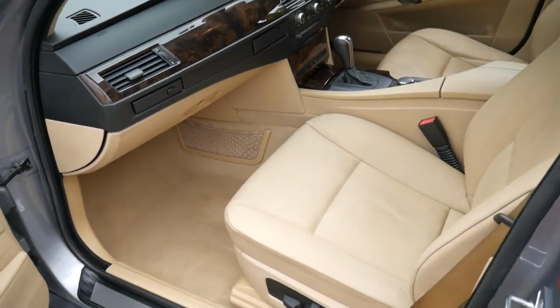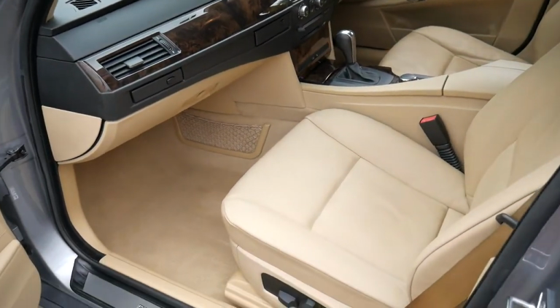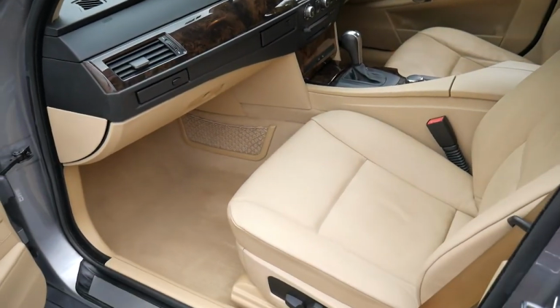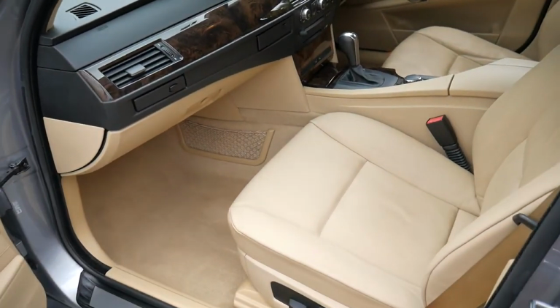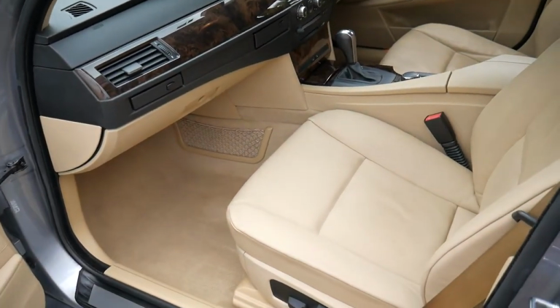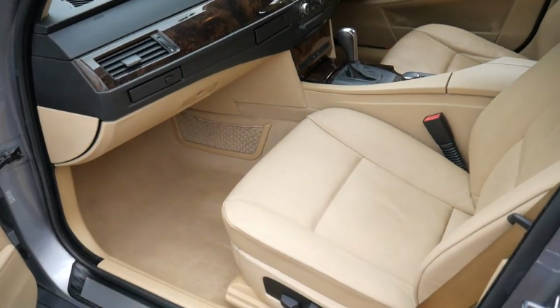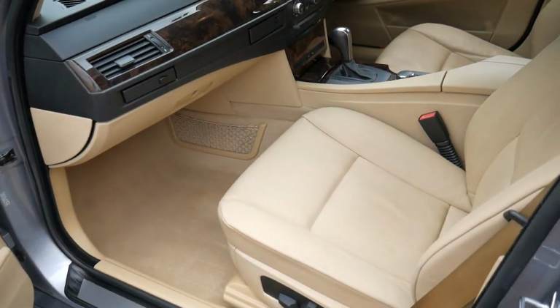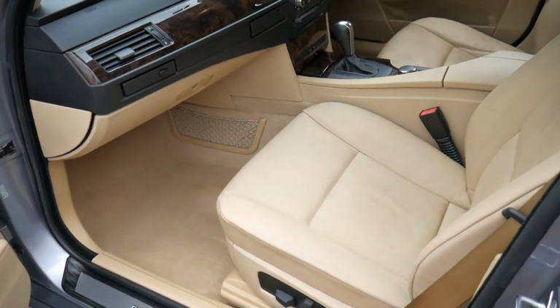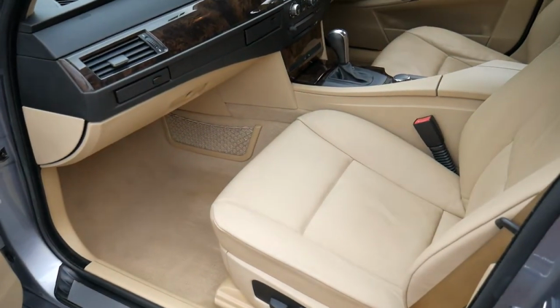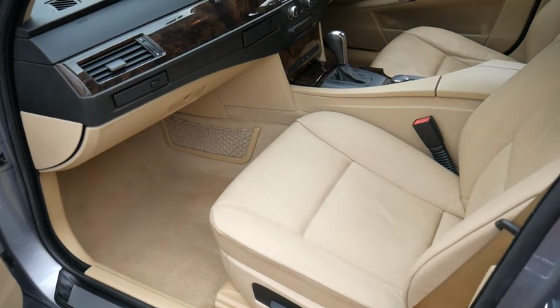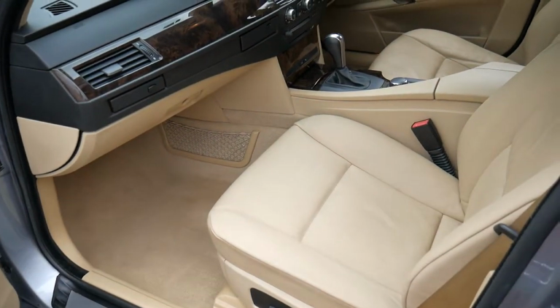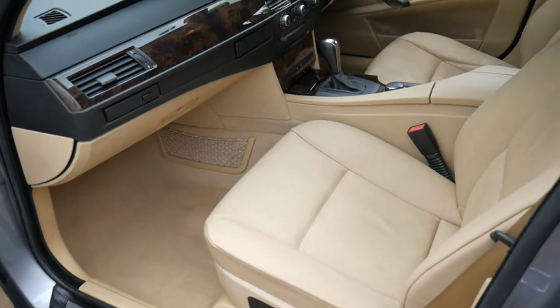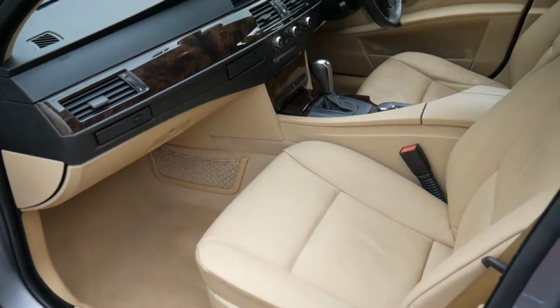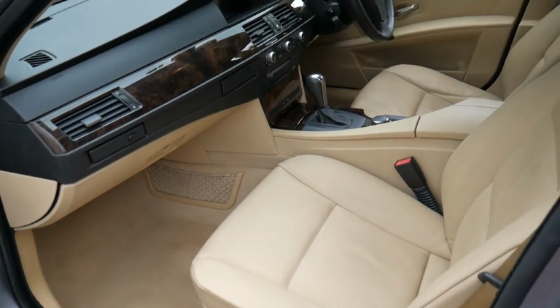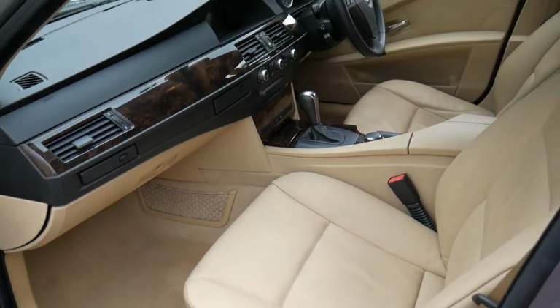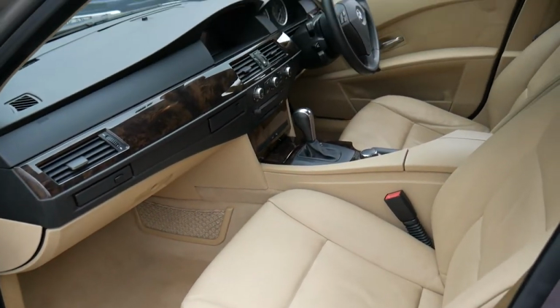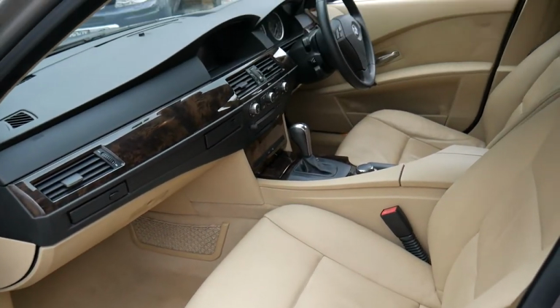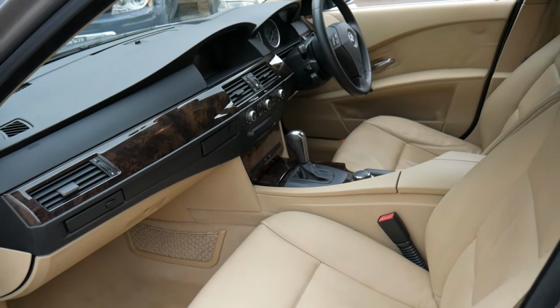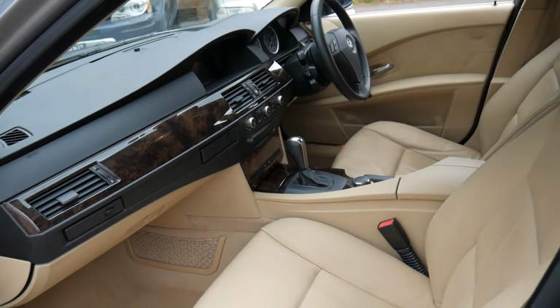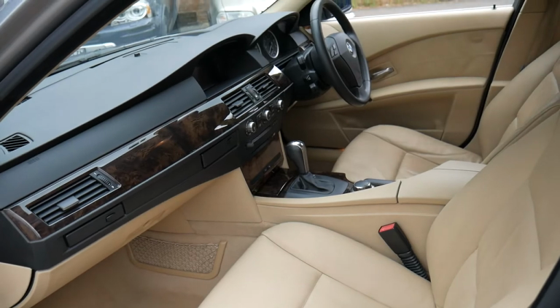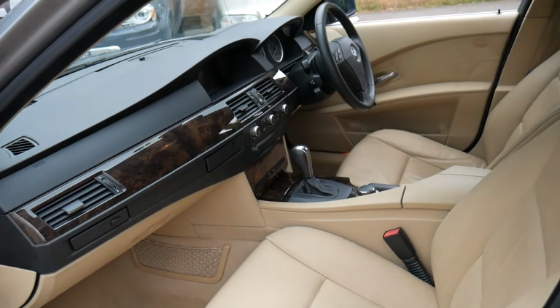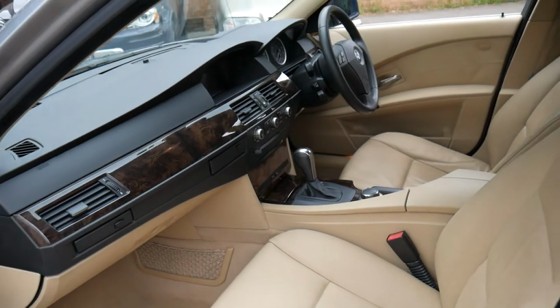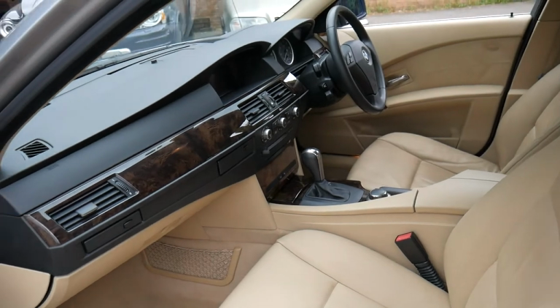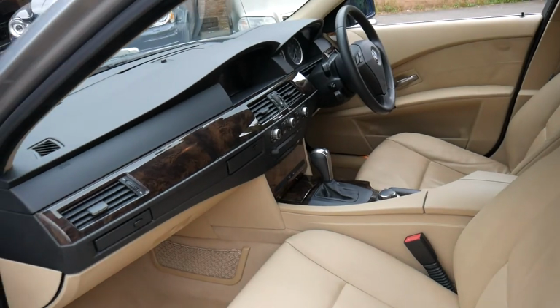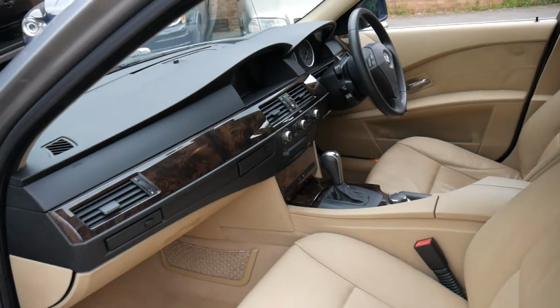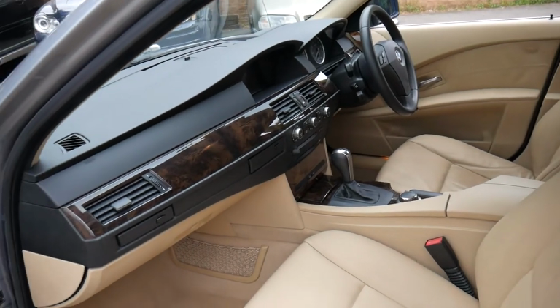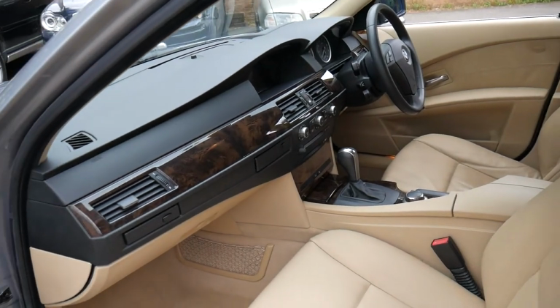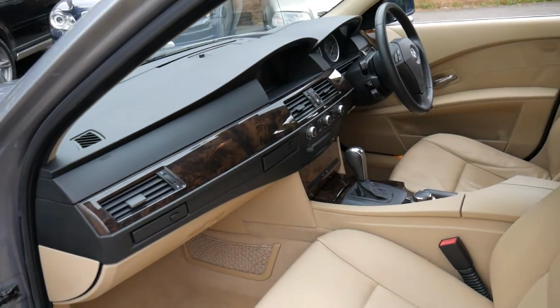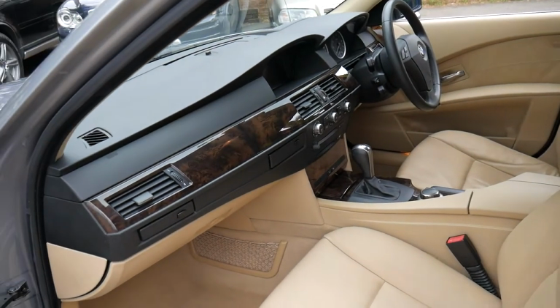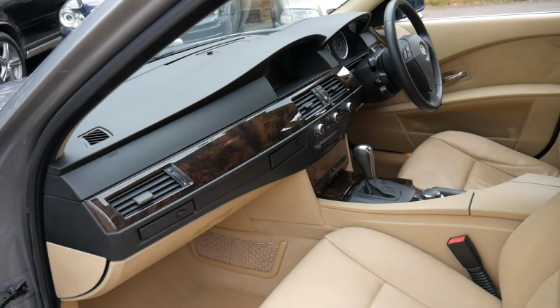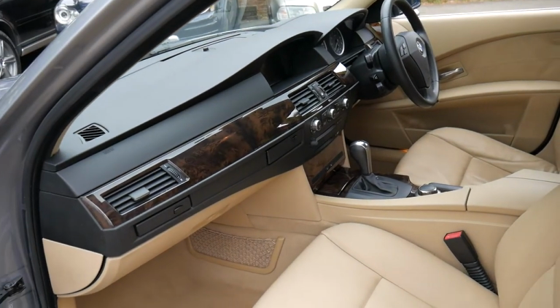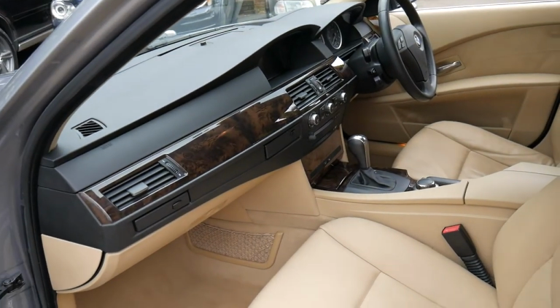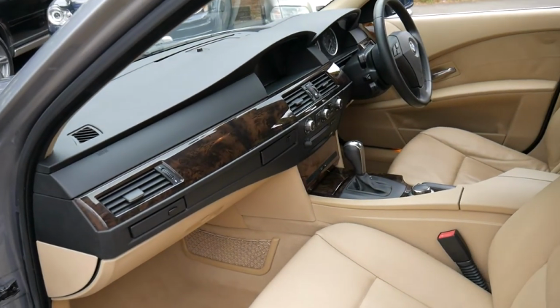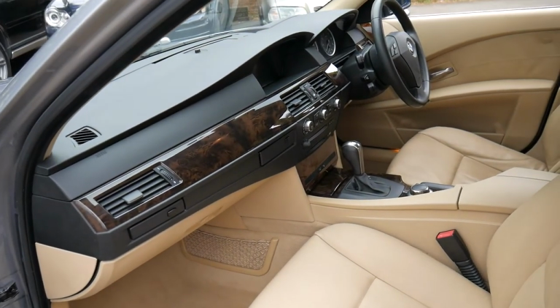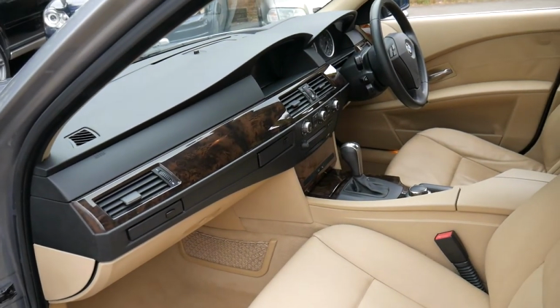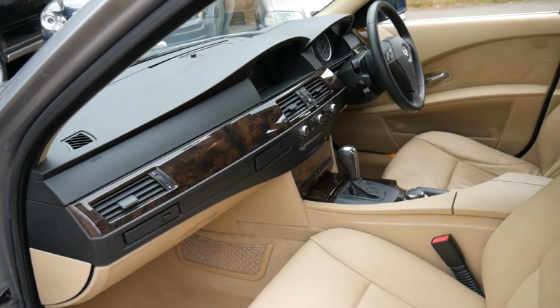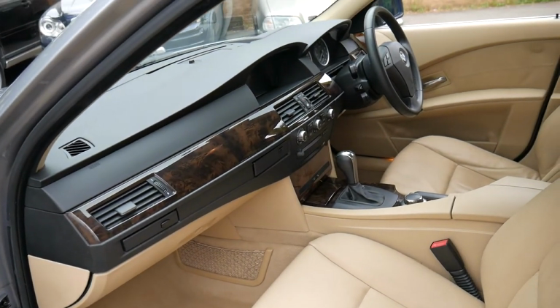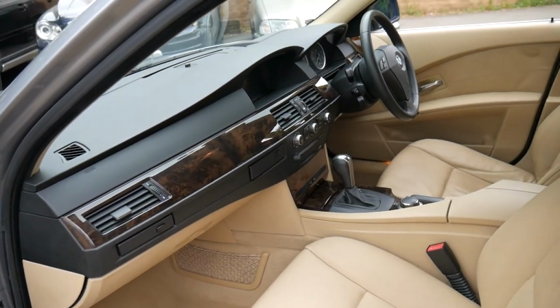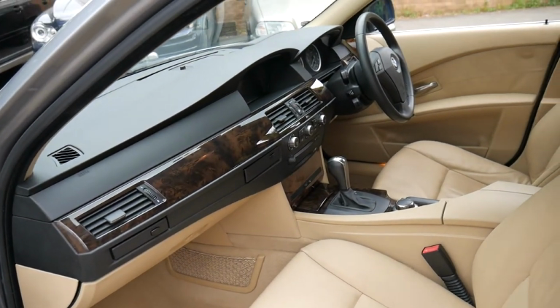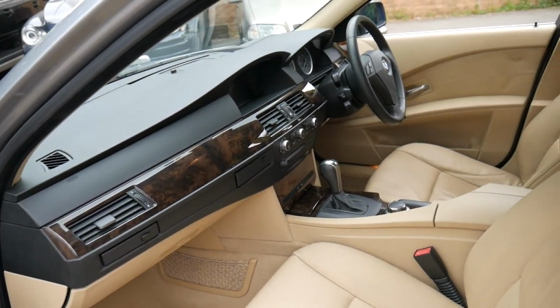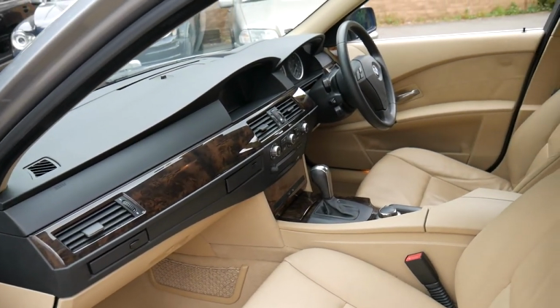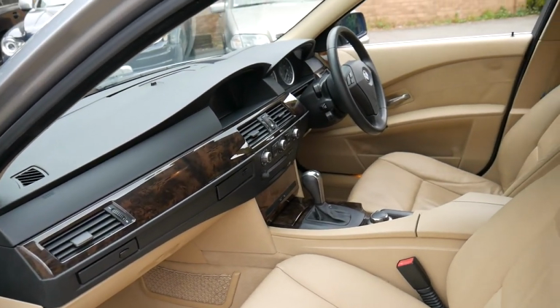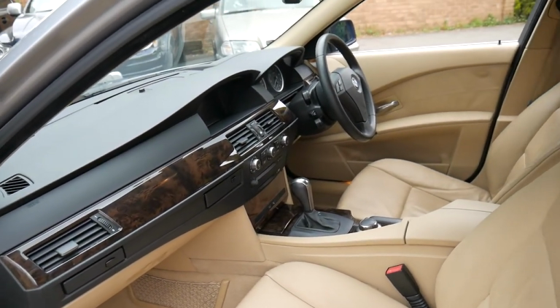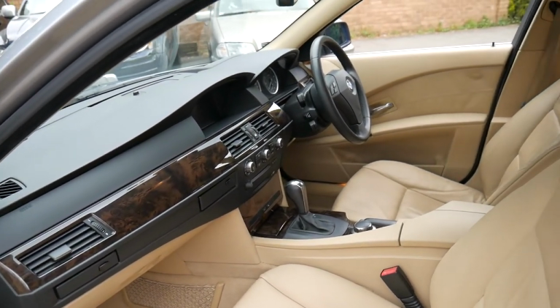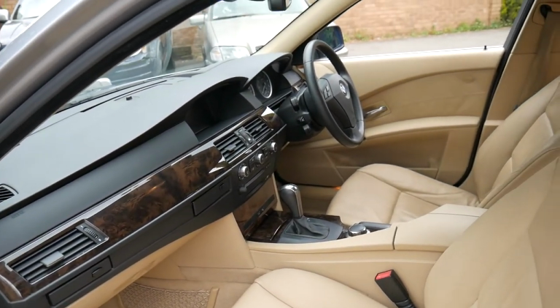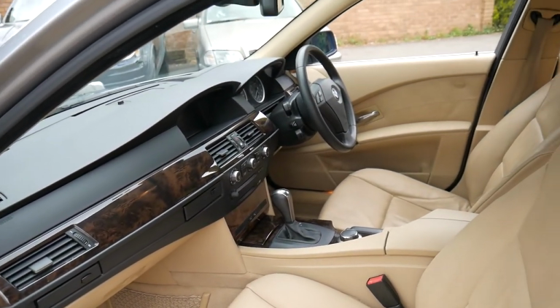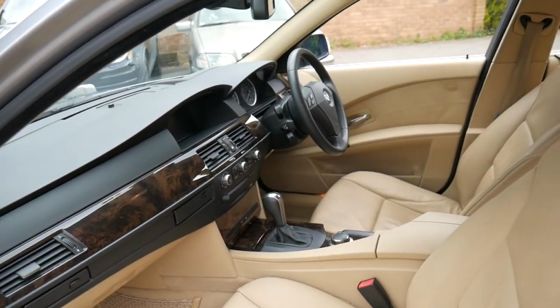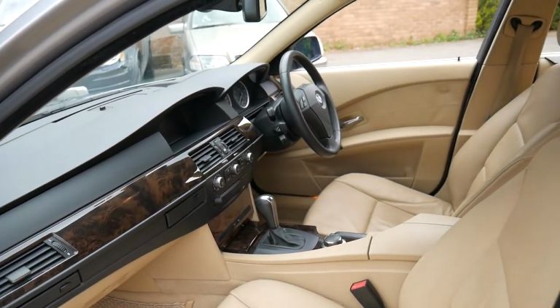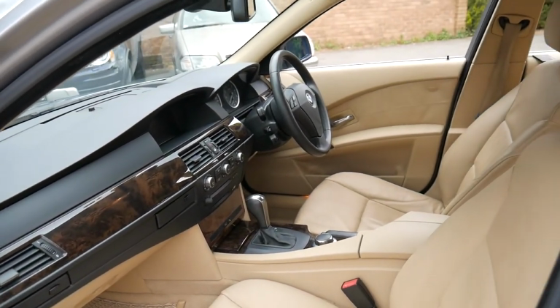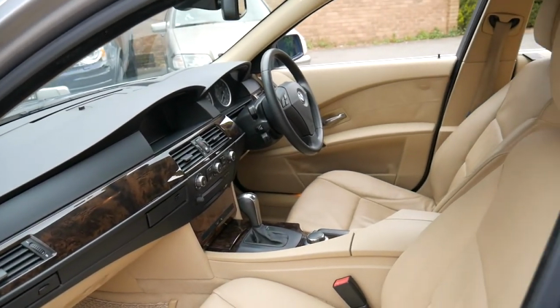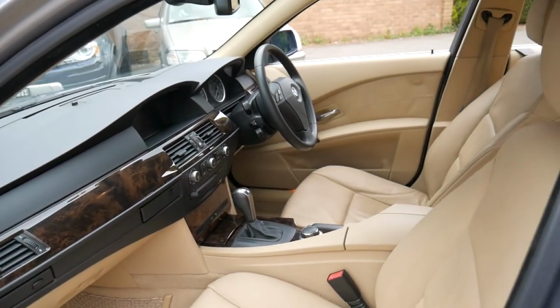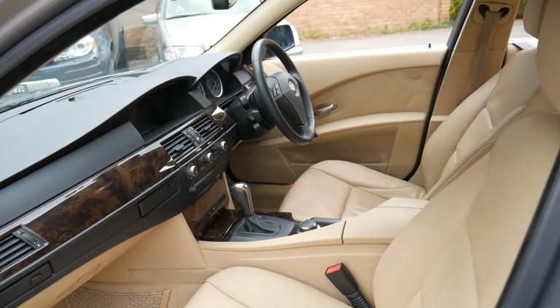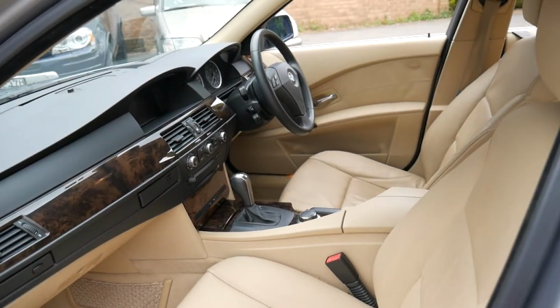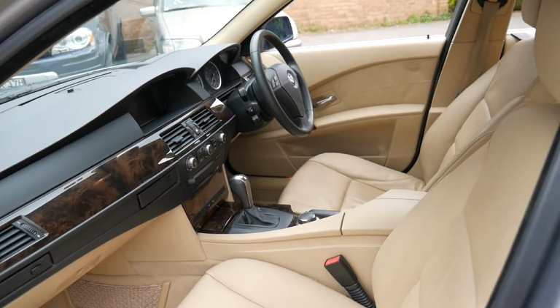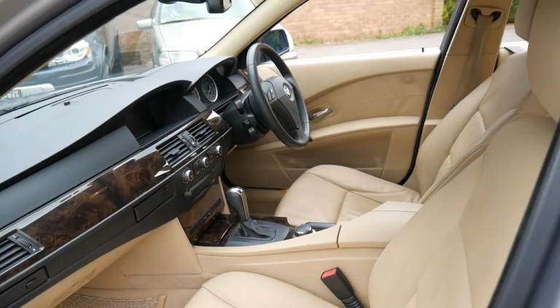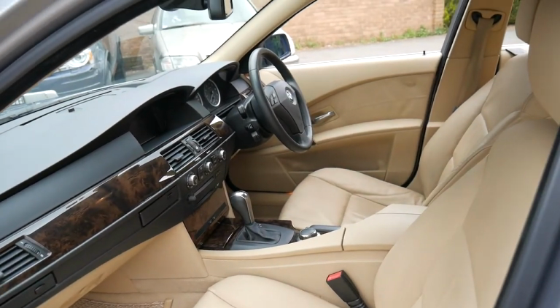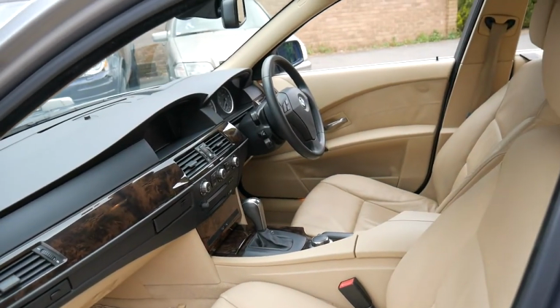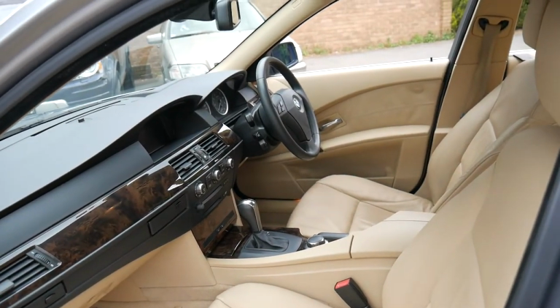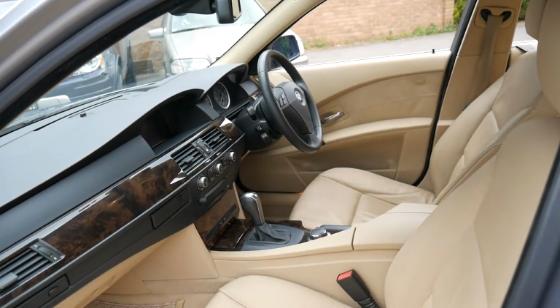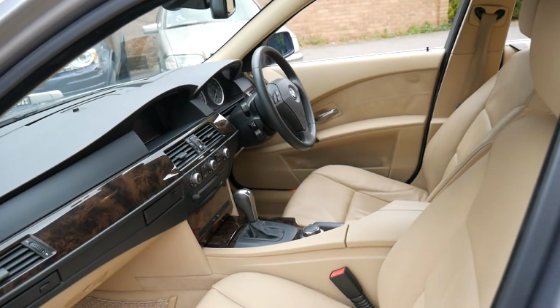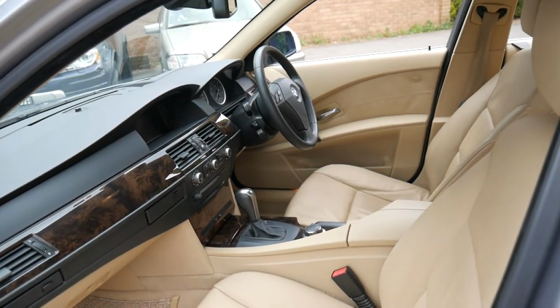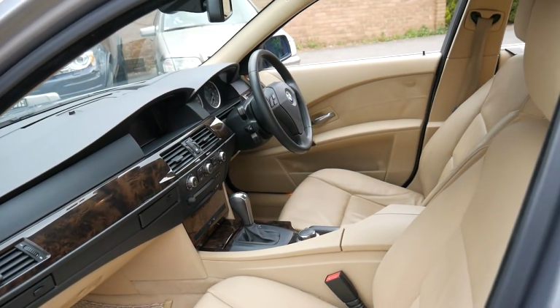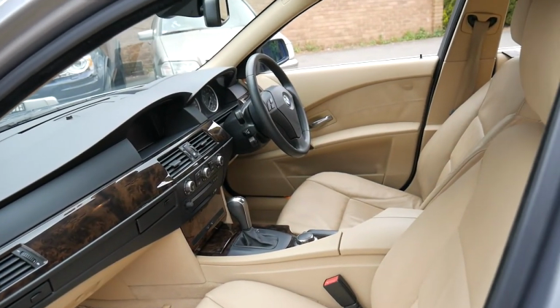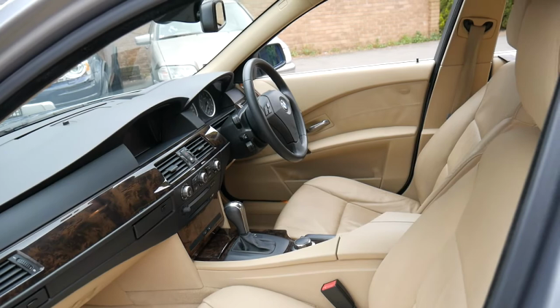It's got an electric passenger seat as well, cup holders, and pro navigation — so it's got the proper navigation system.